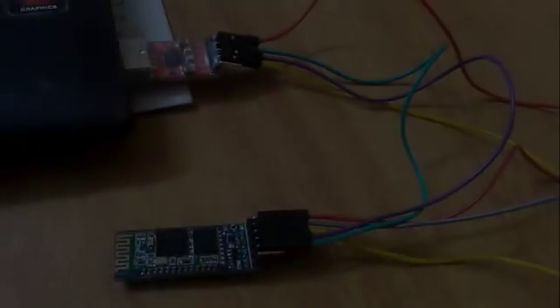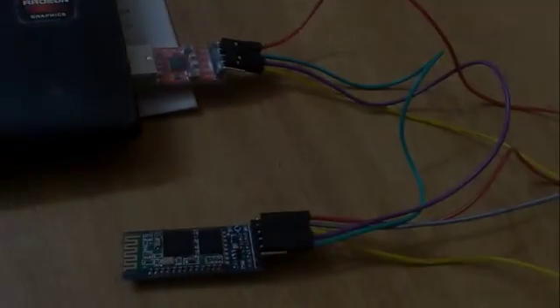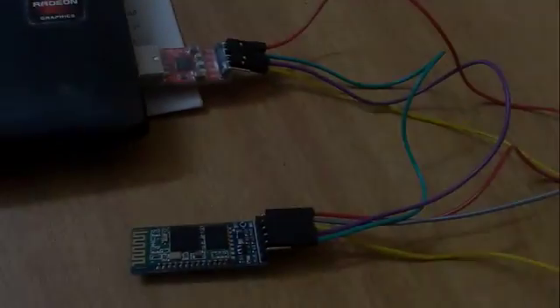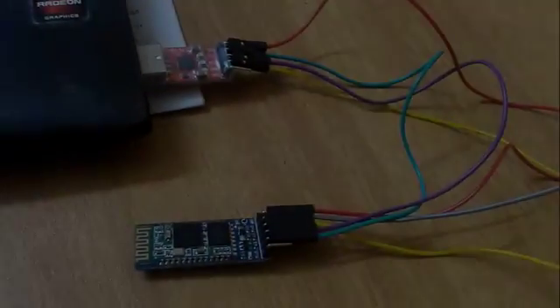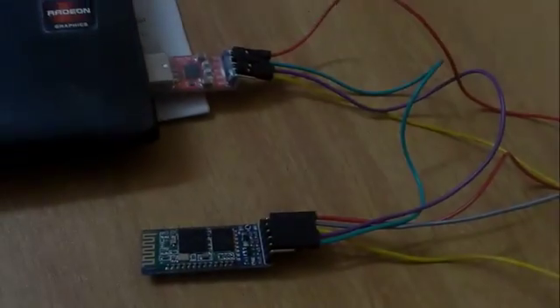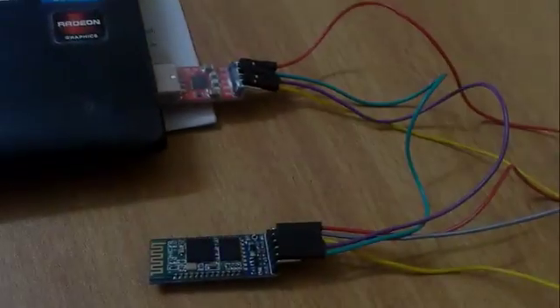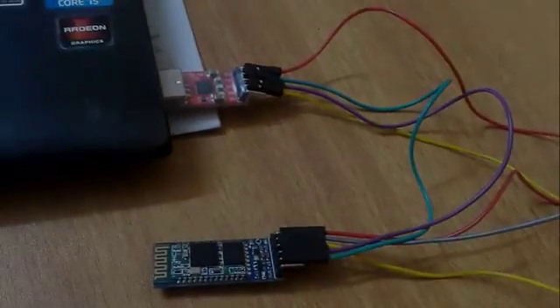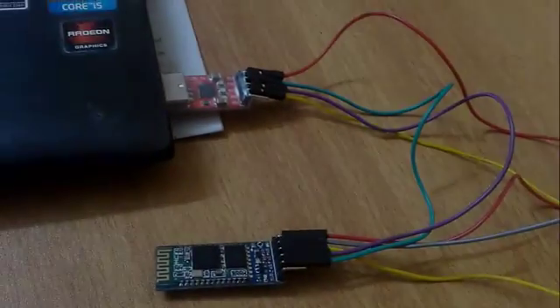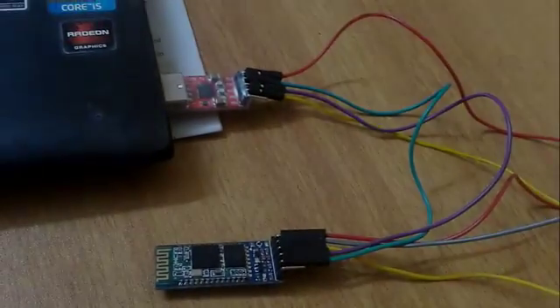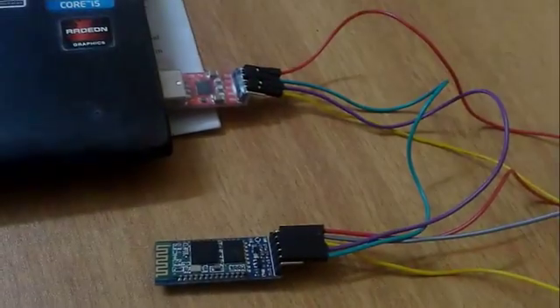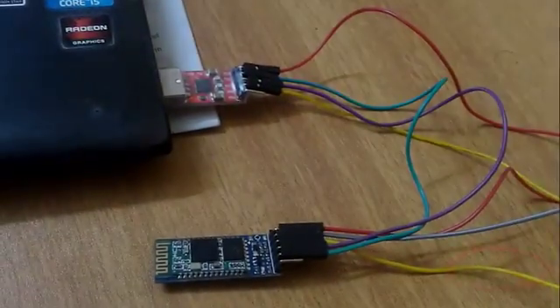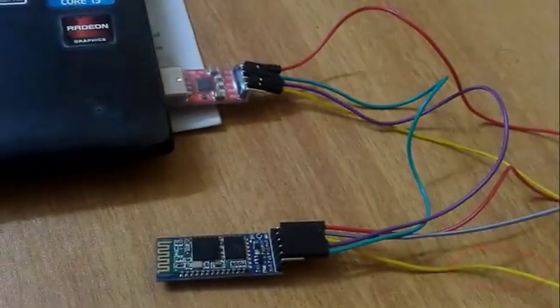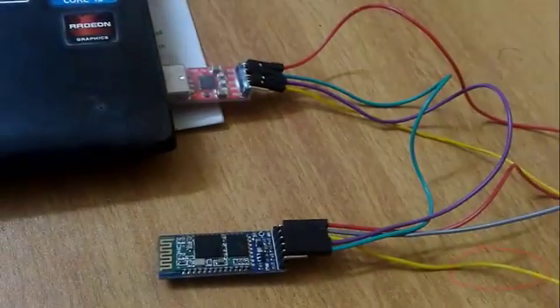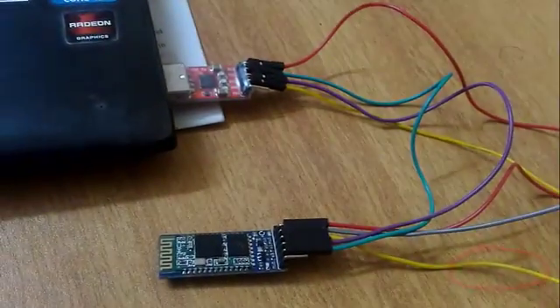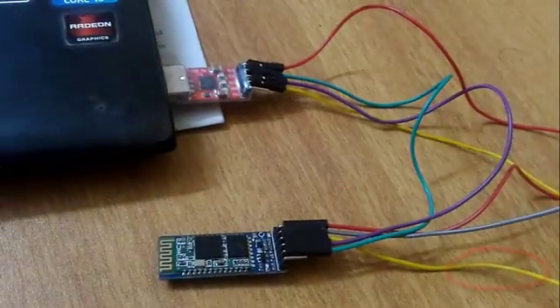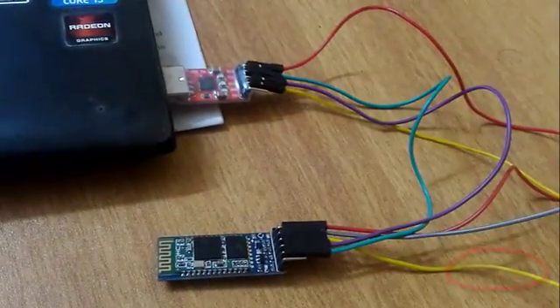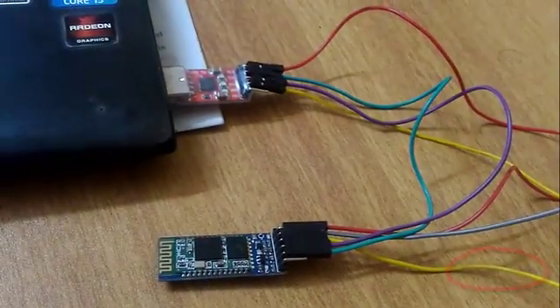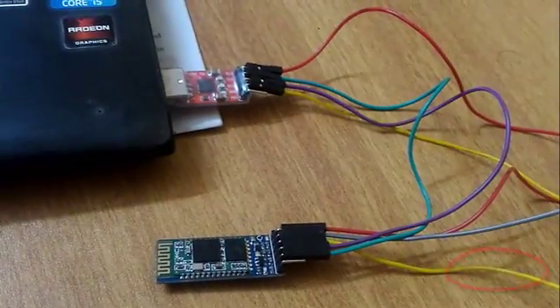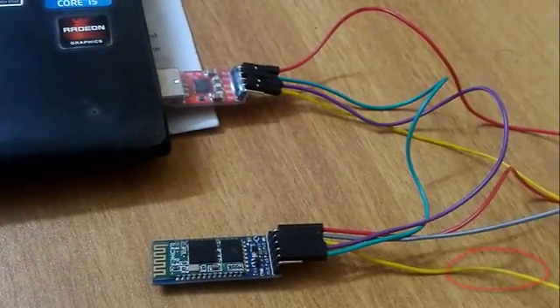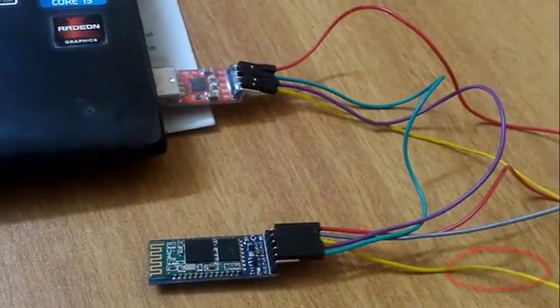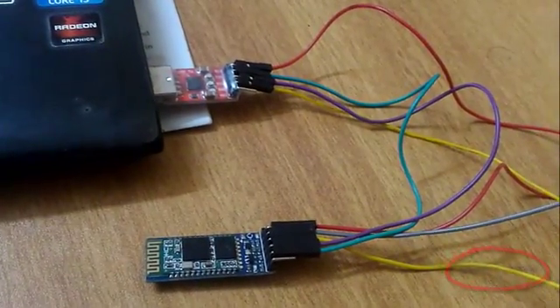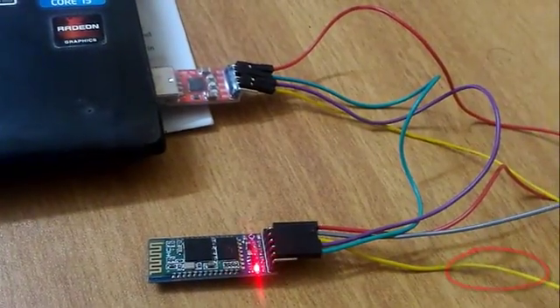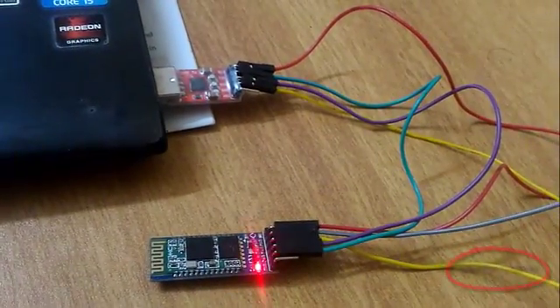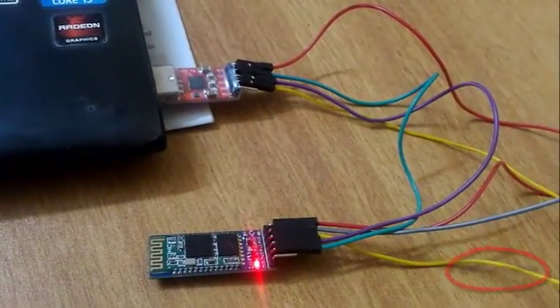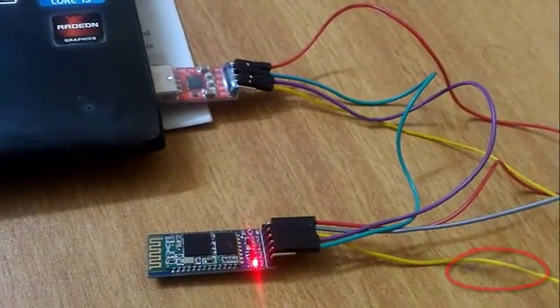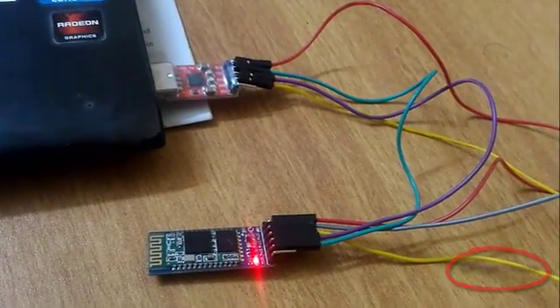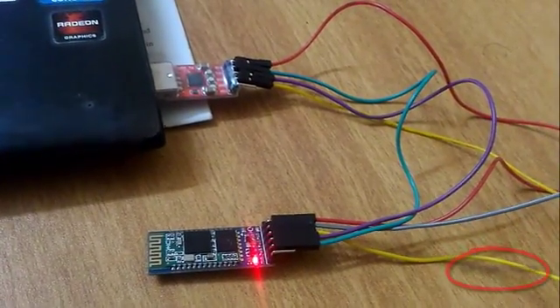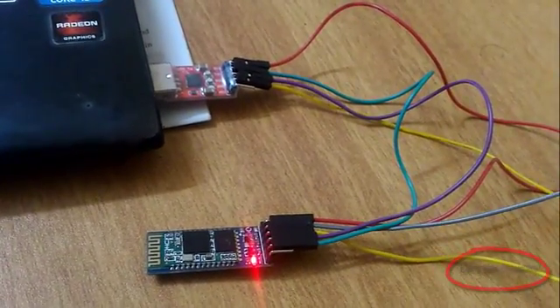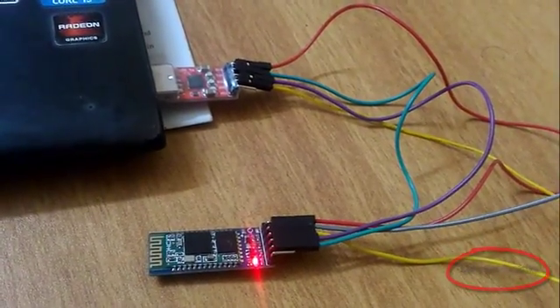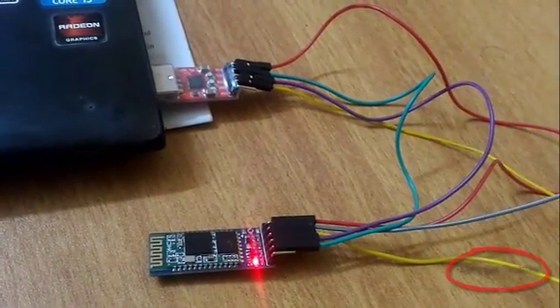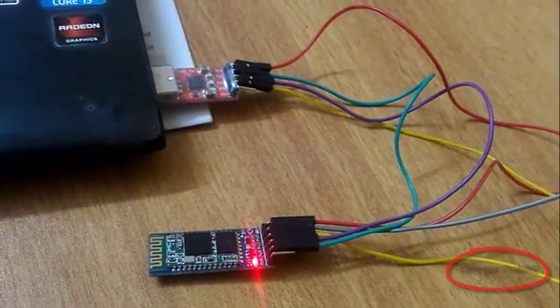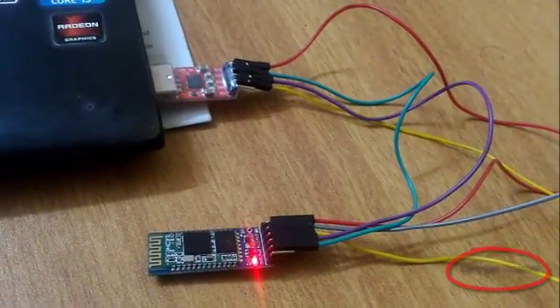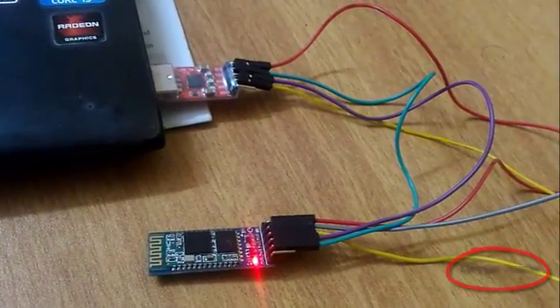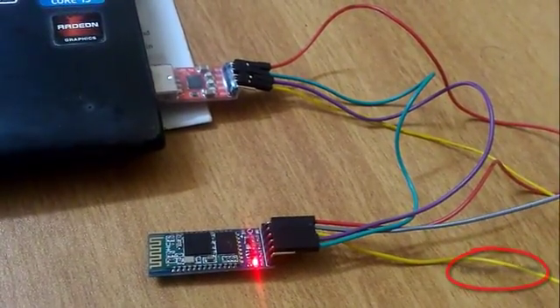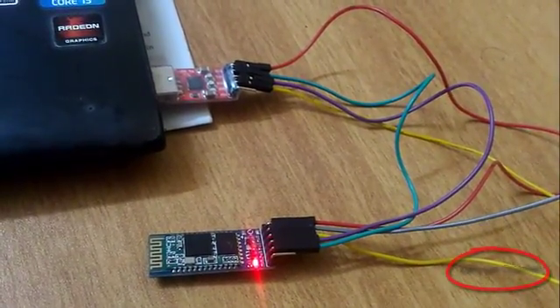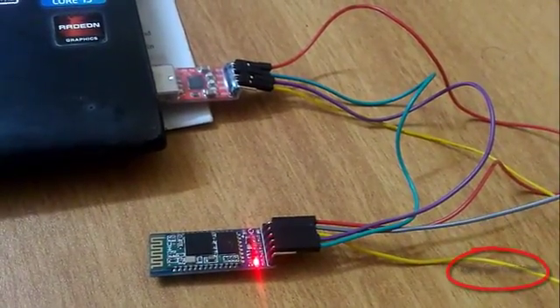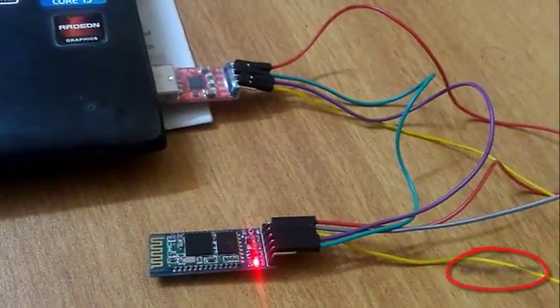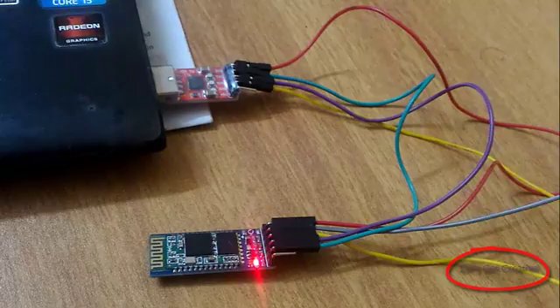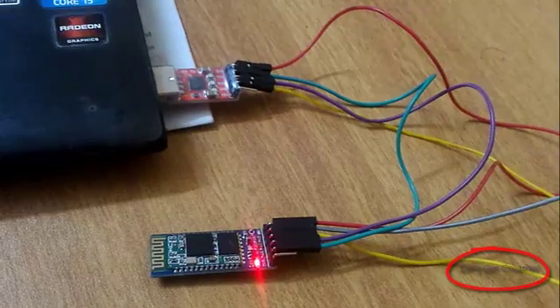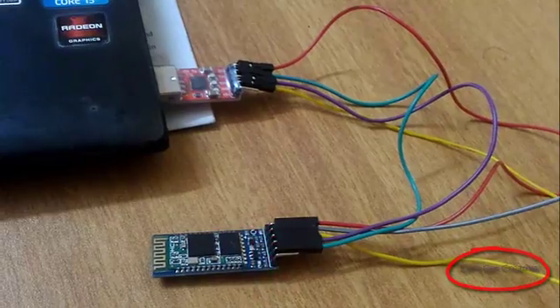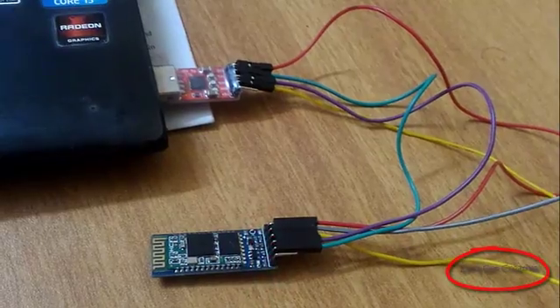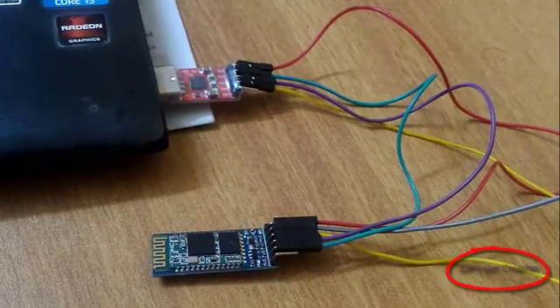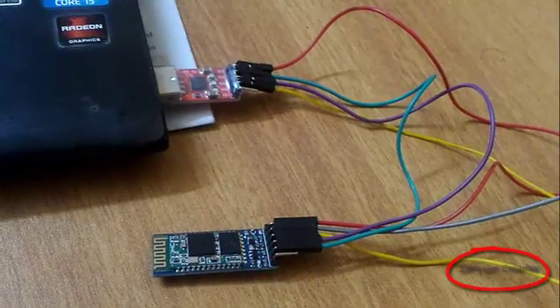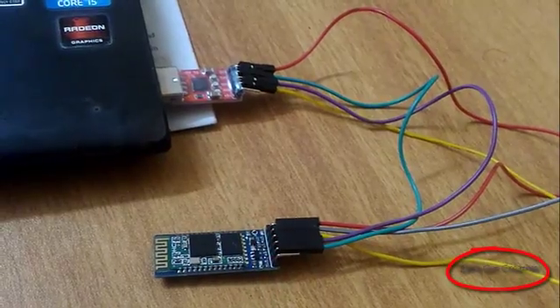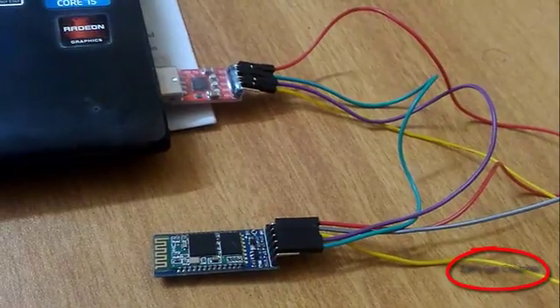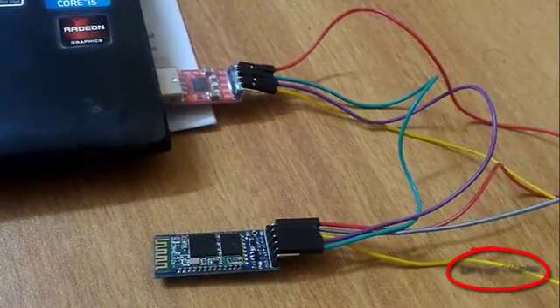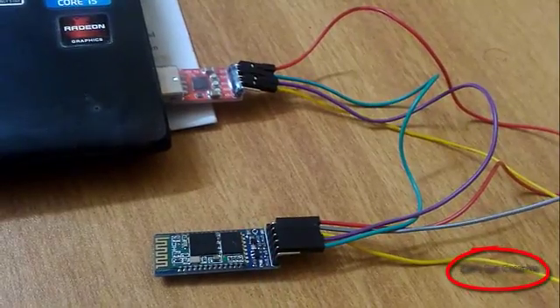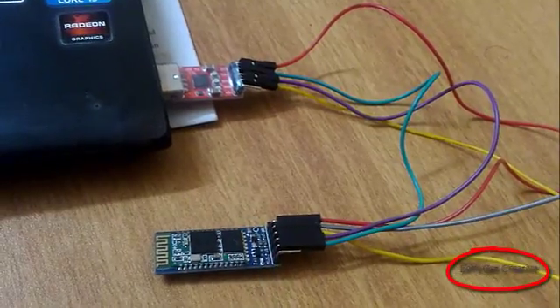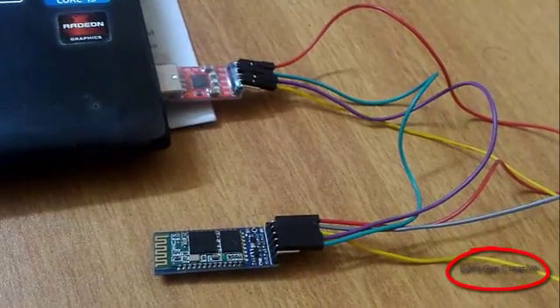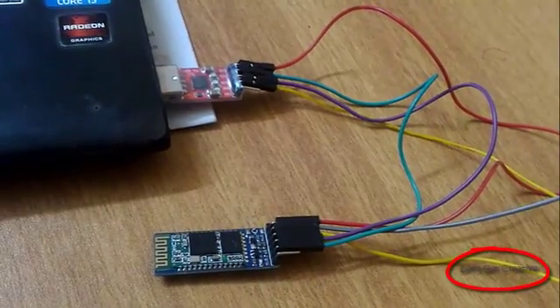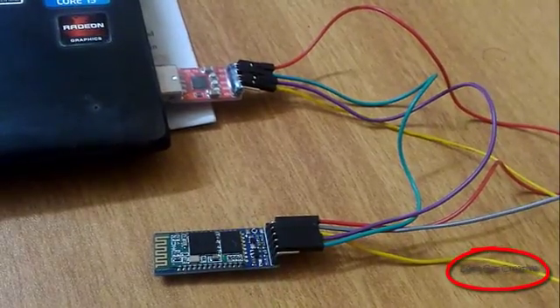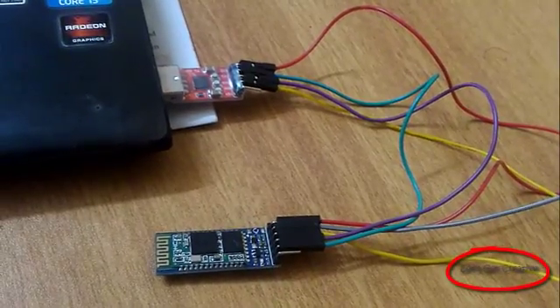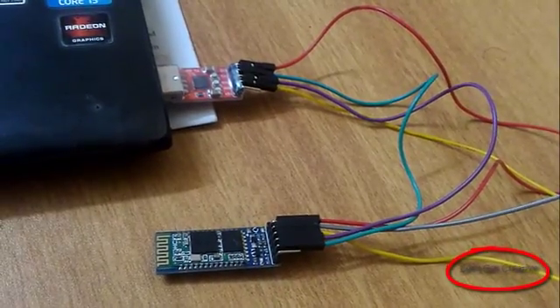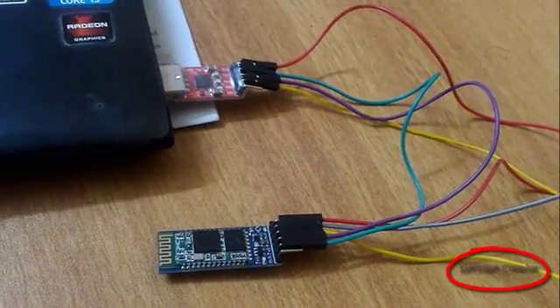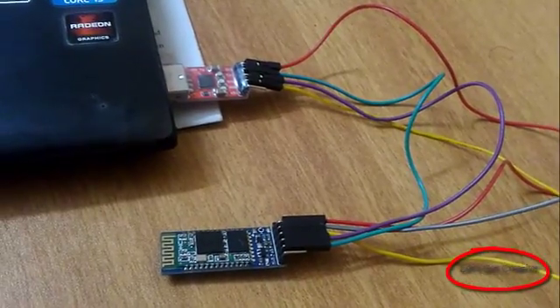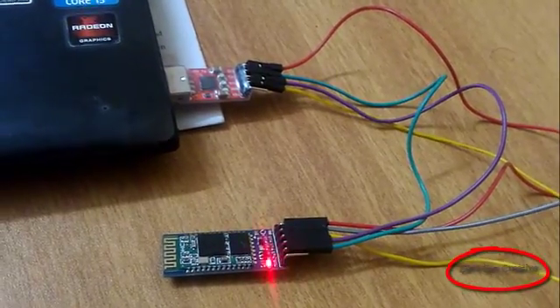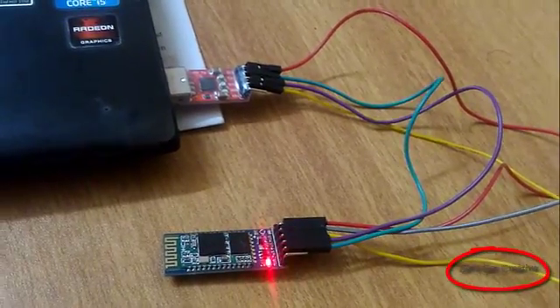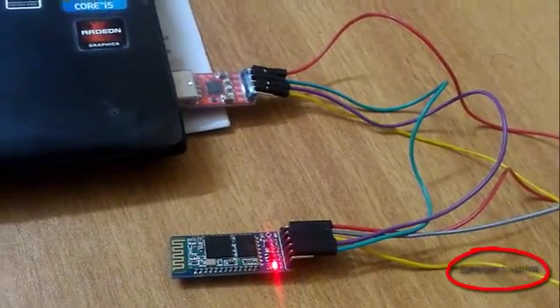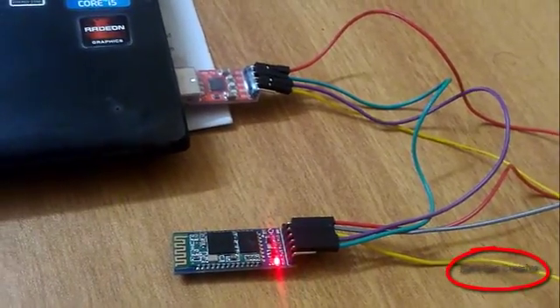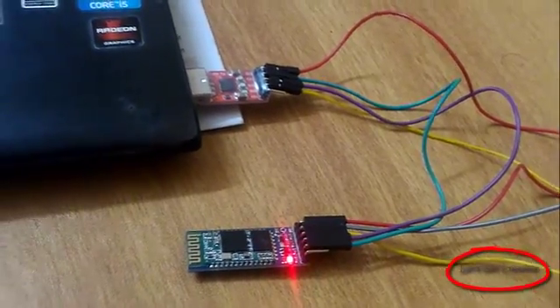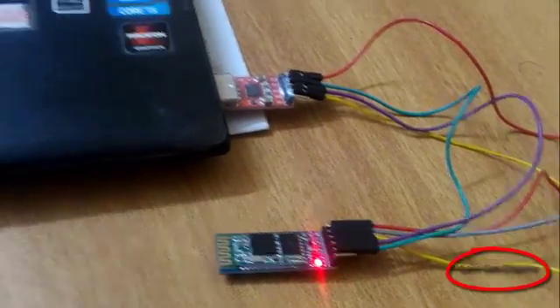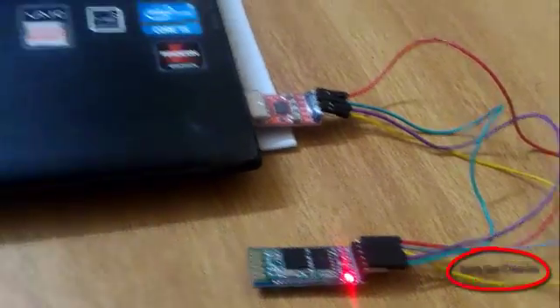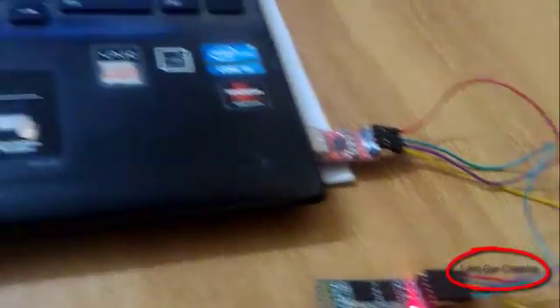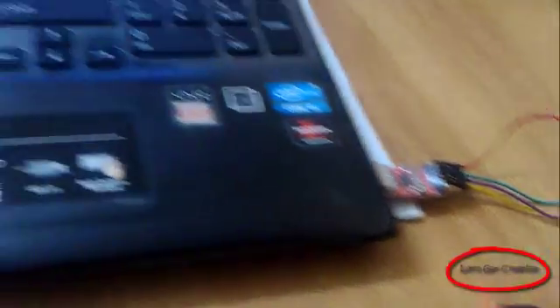This is Edge C05 Bluetooth module, and this video will show you how to use this module in AT command mode.